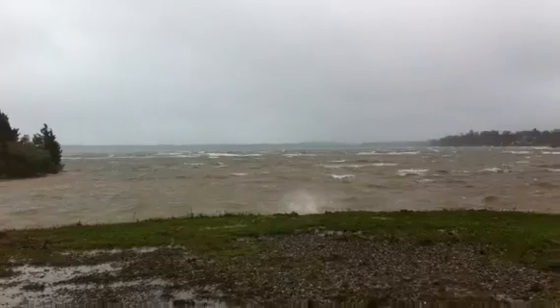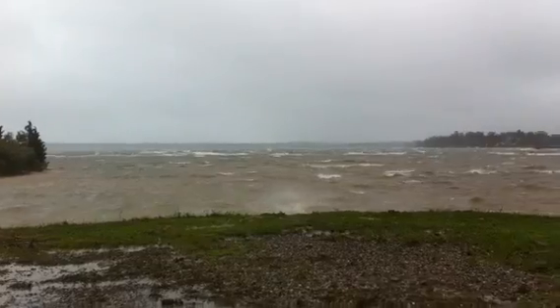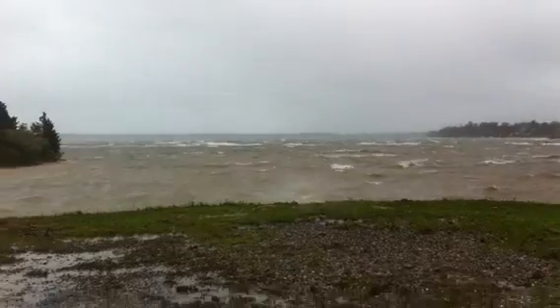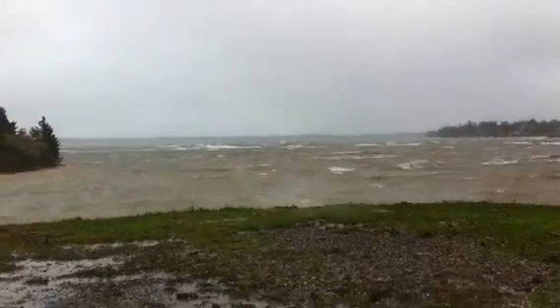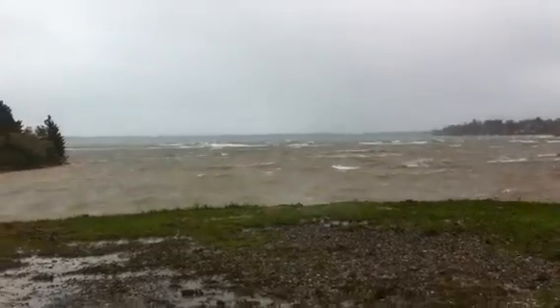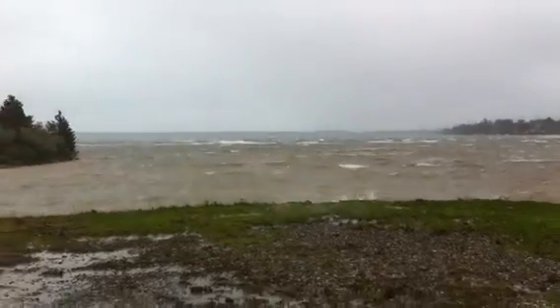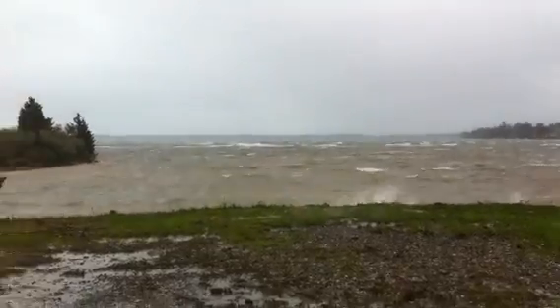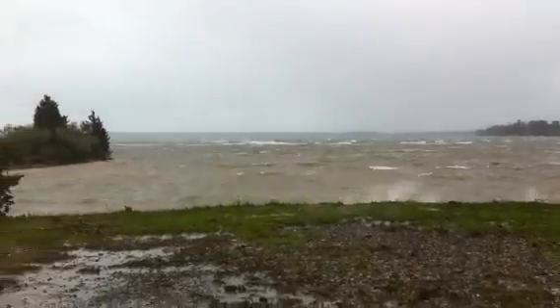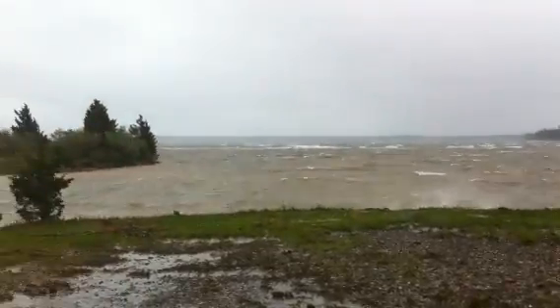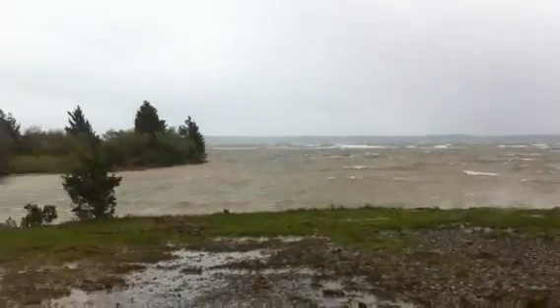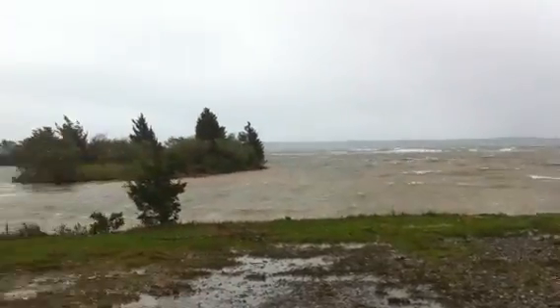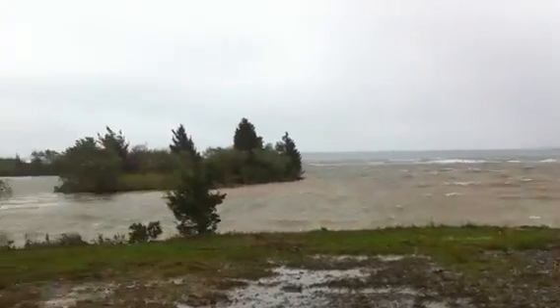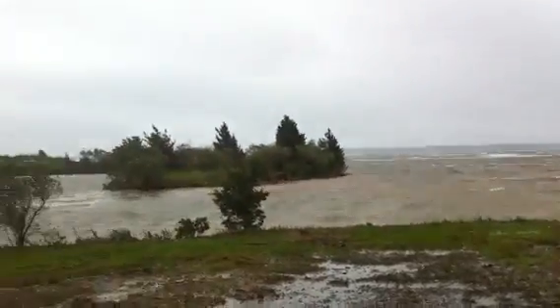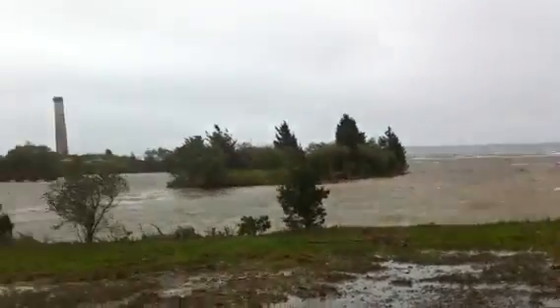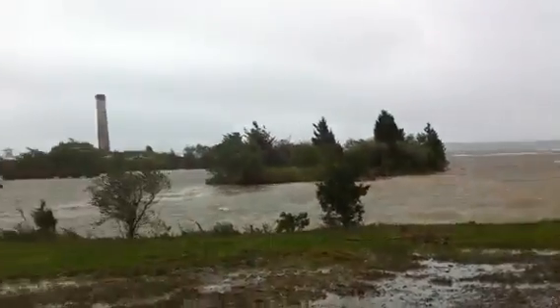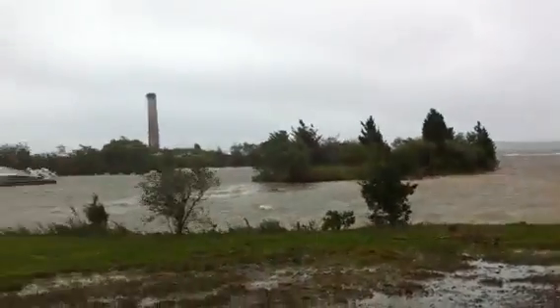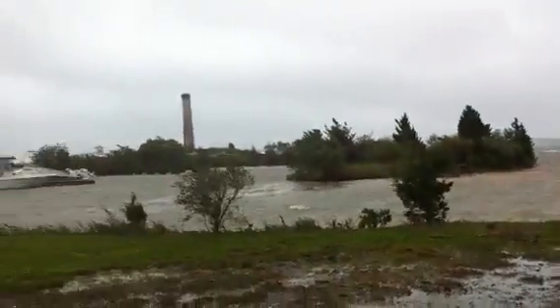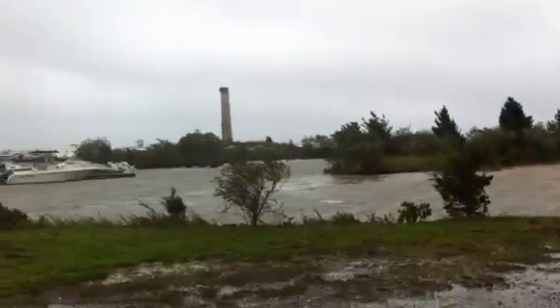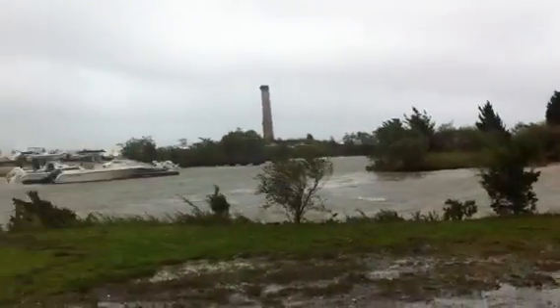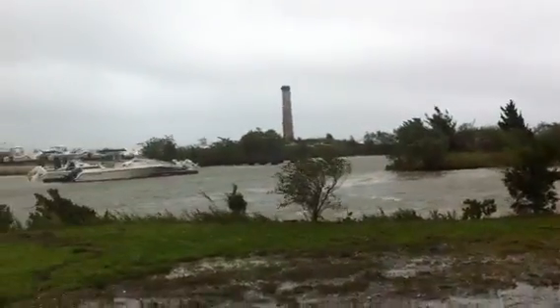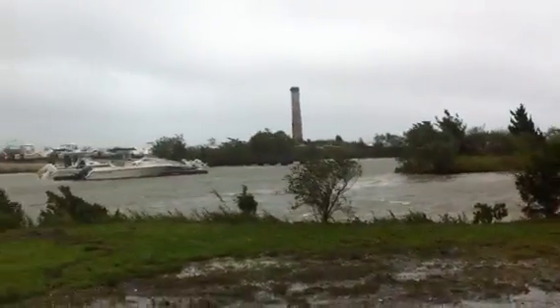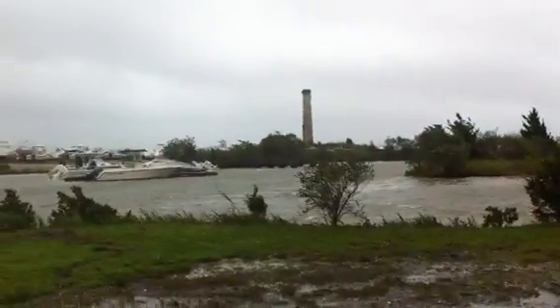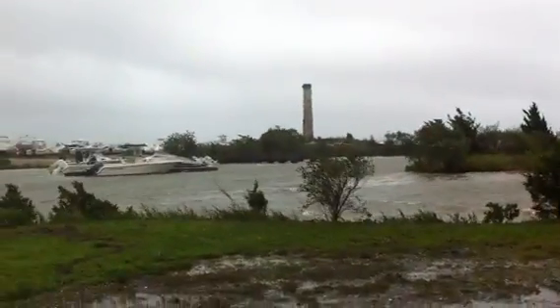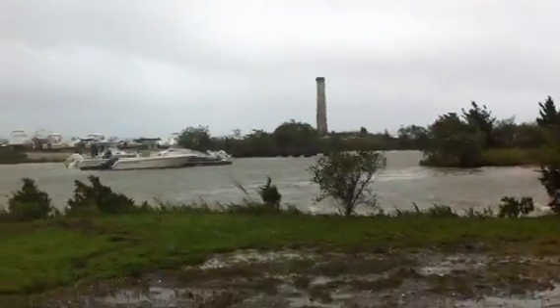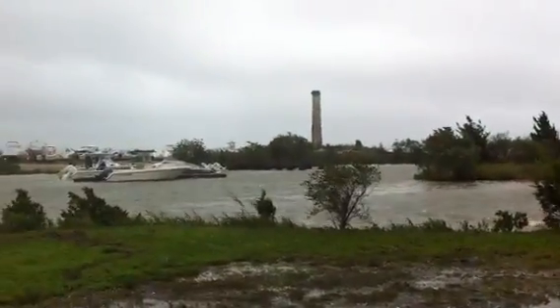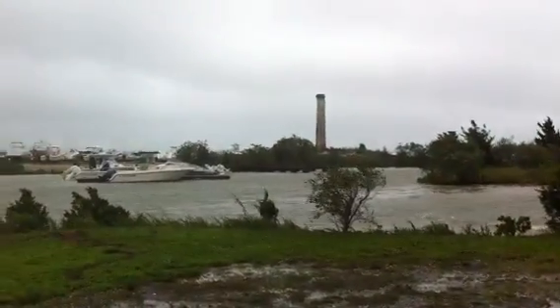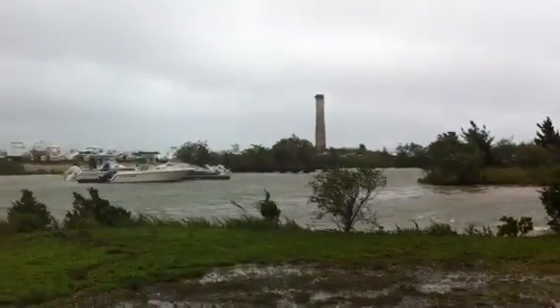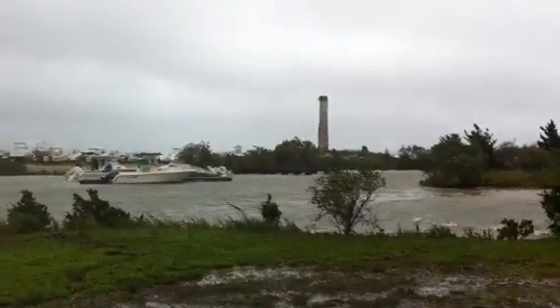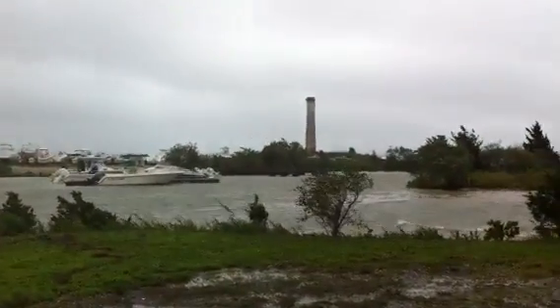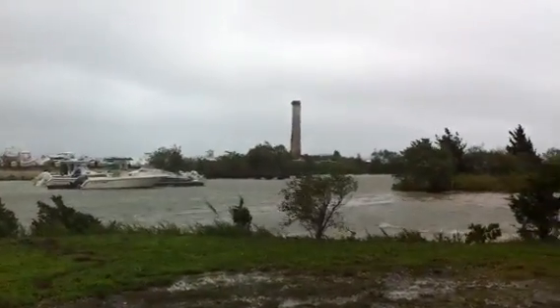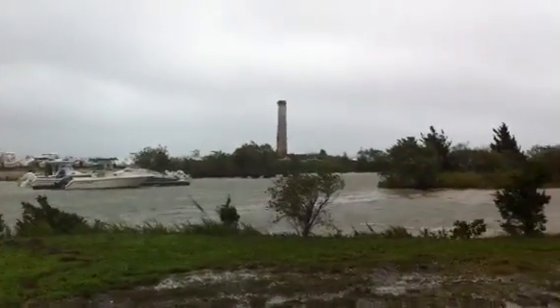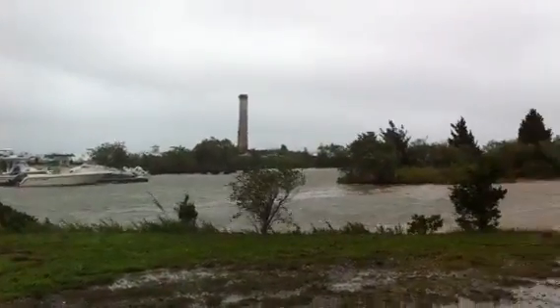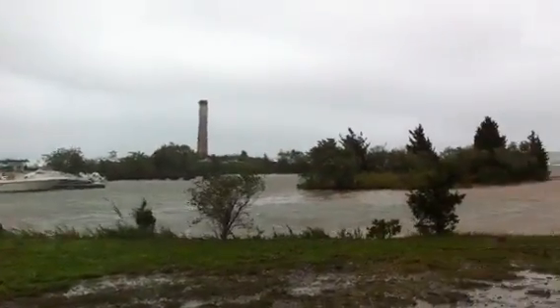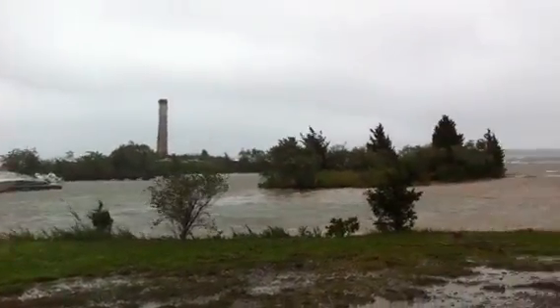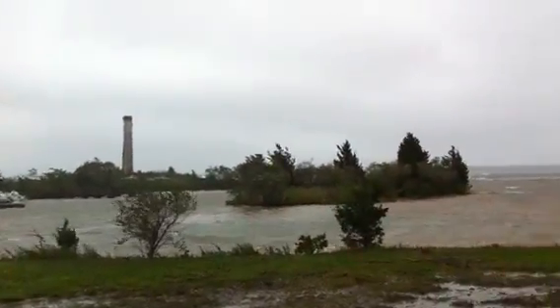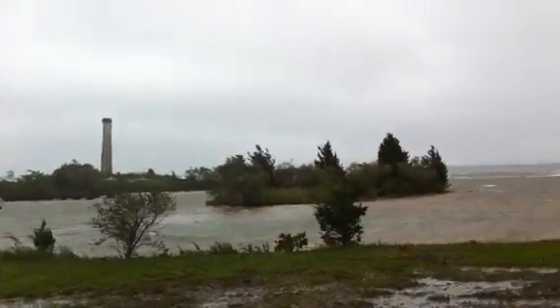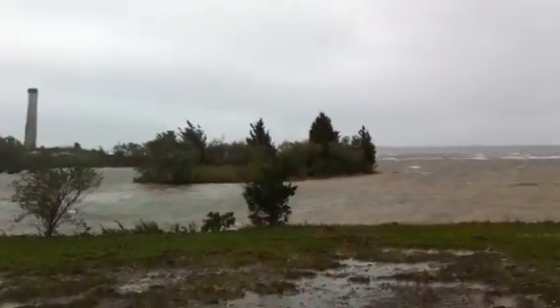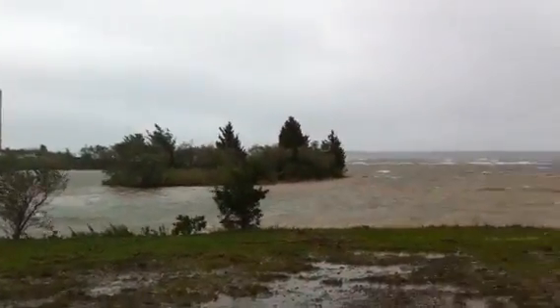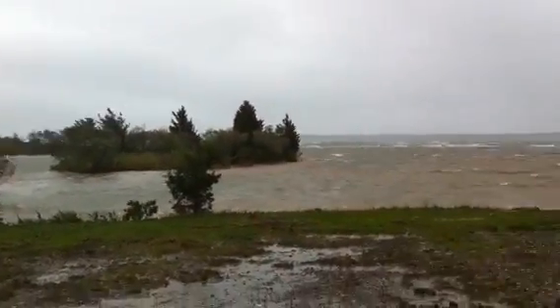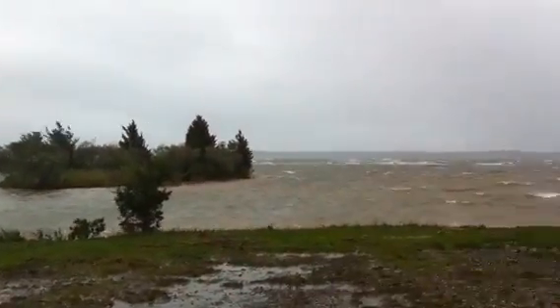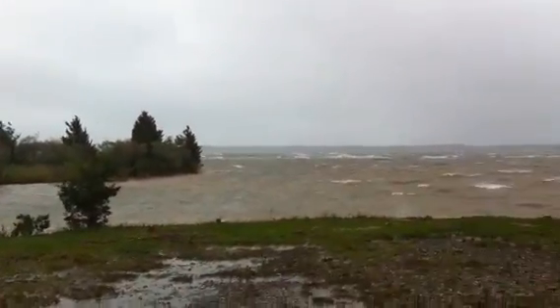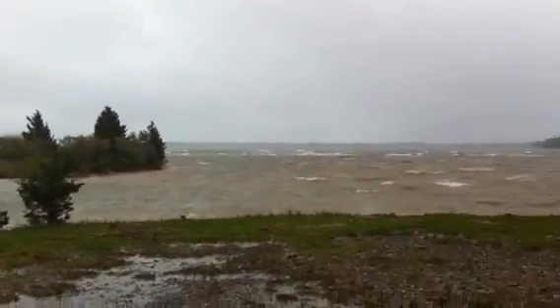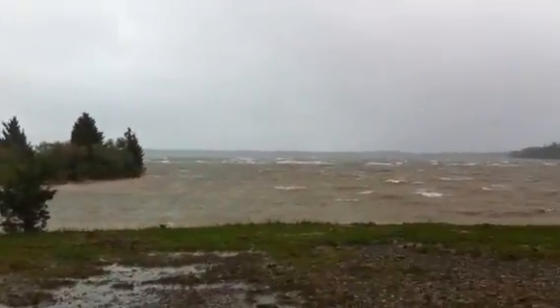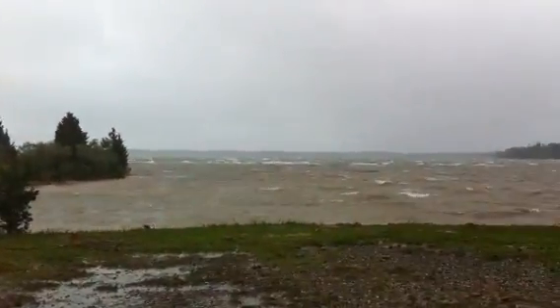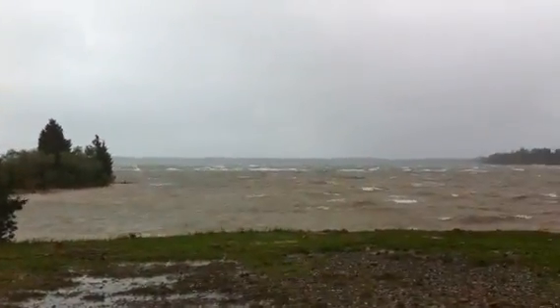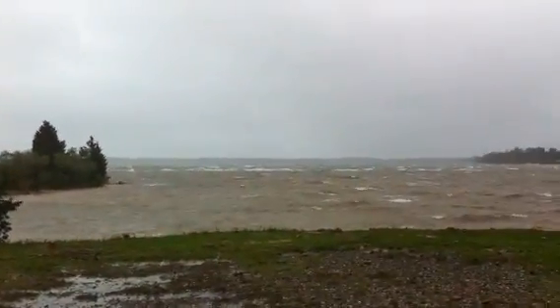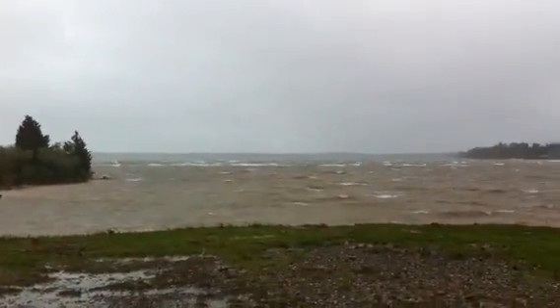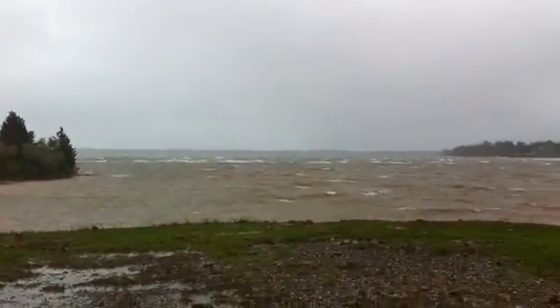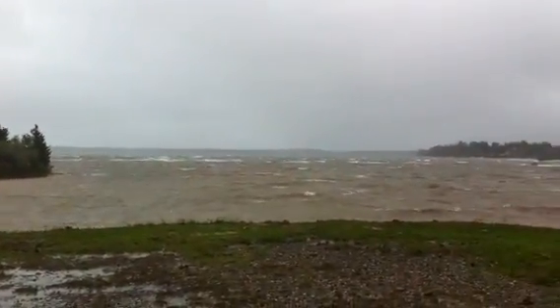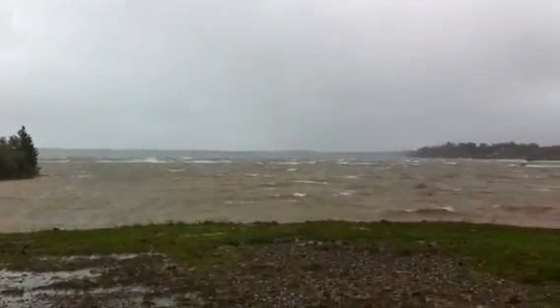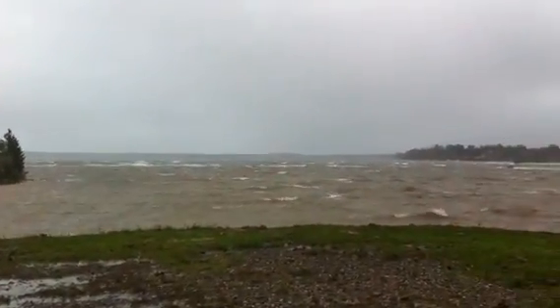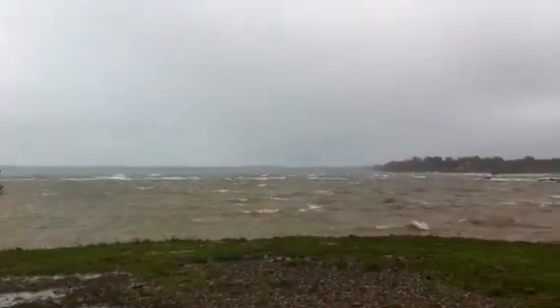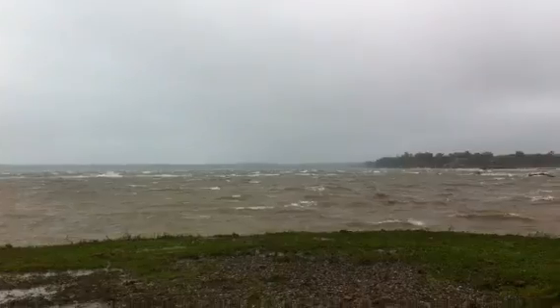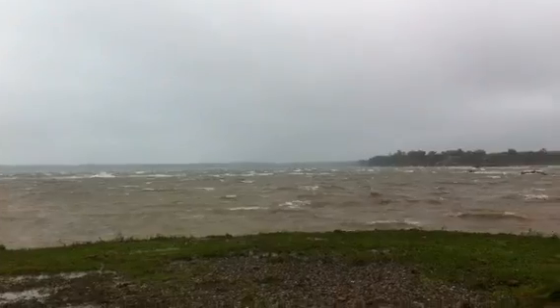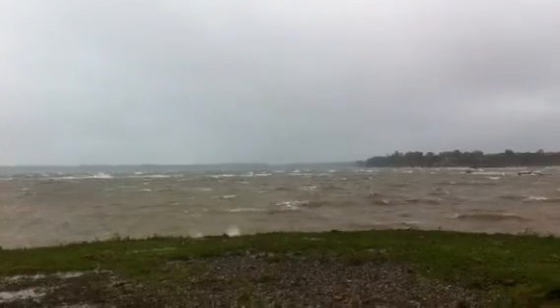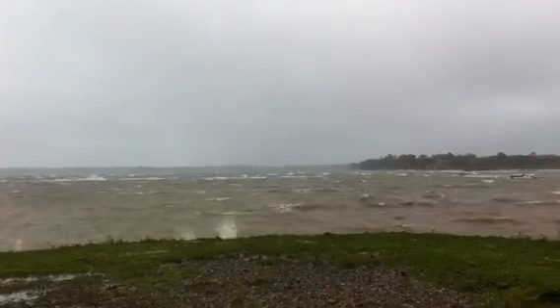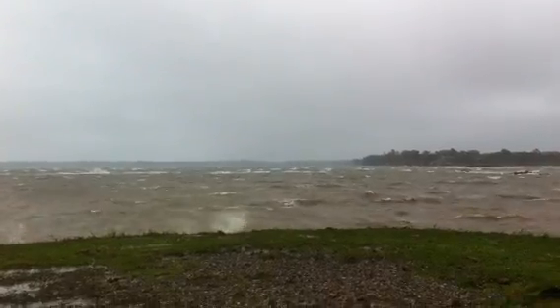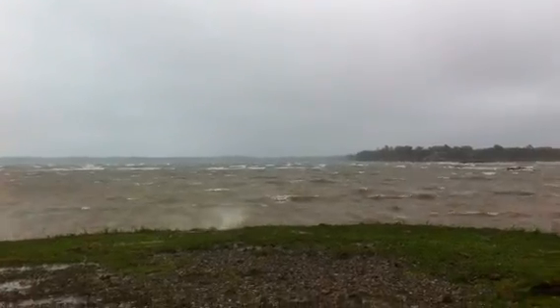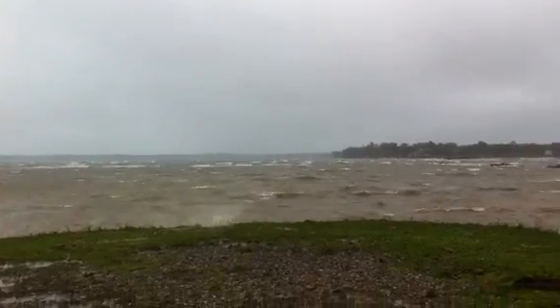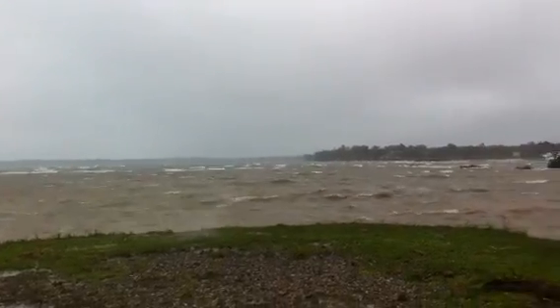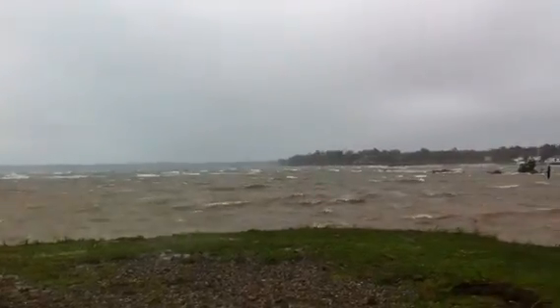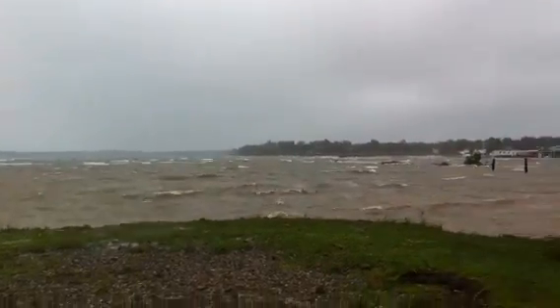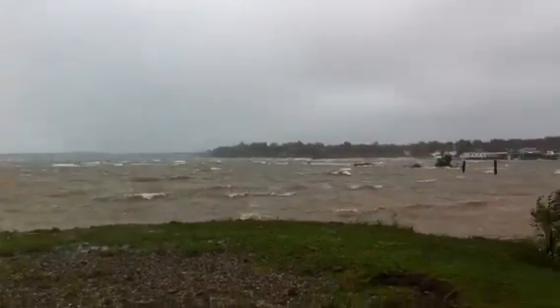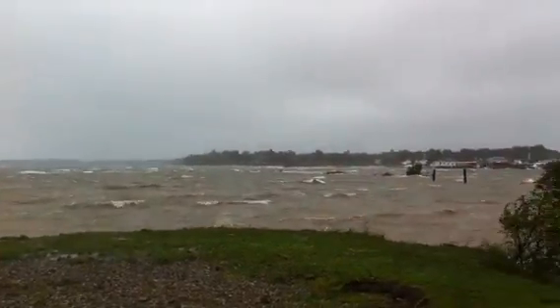So this is Goldsmiths at the marina. The entire barrier is gone.